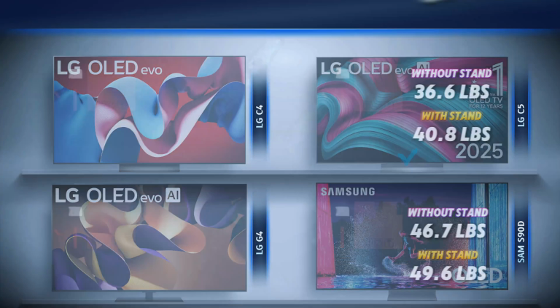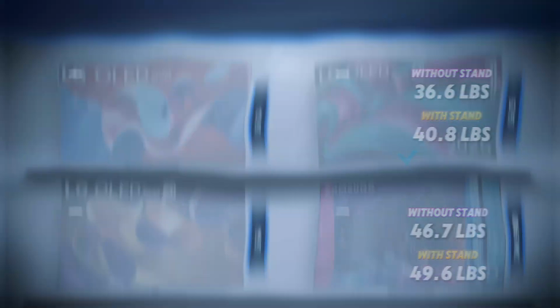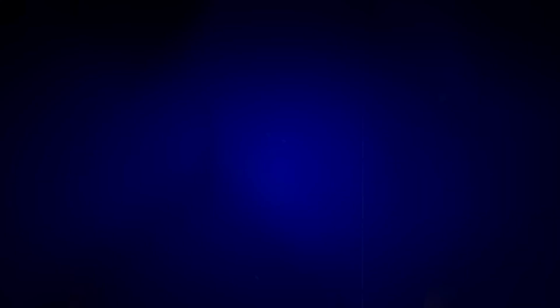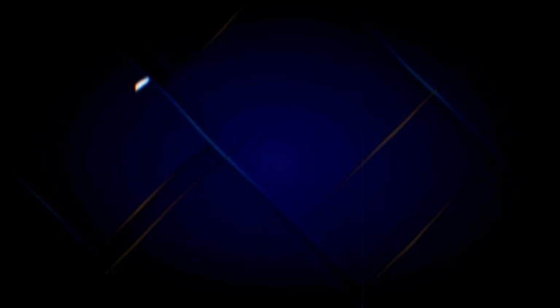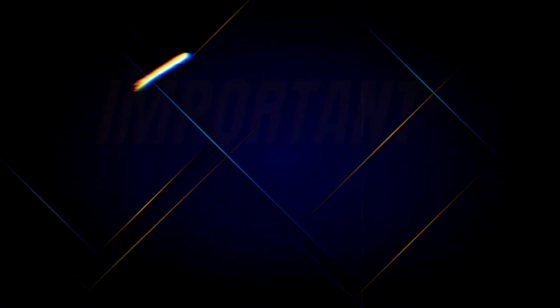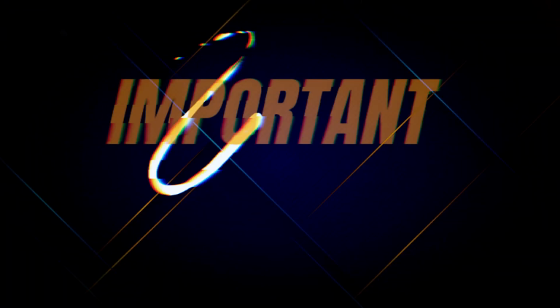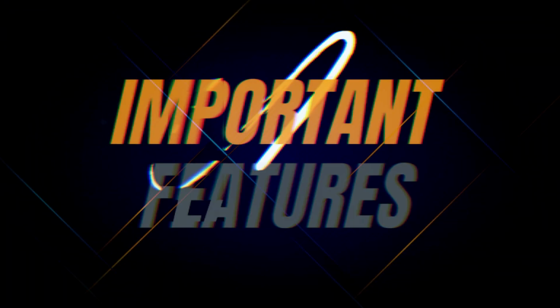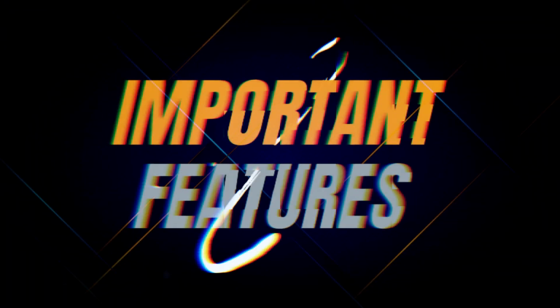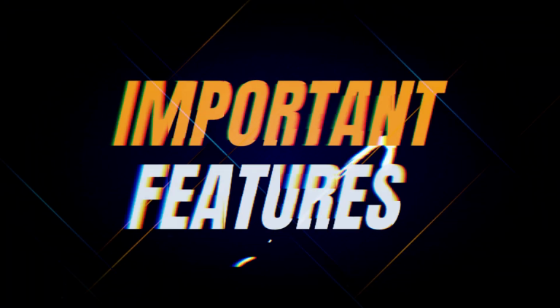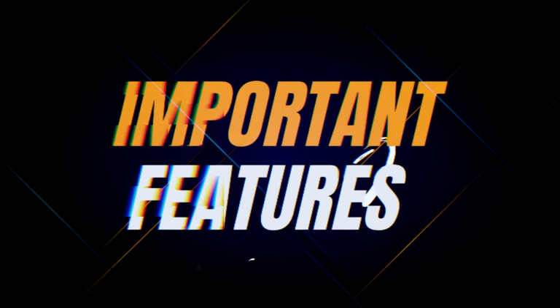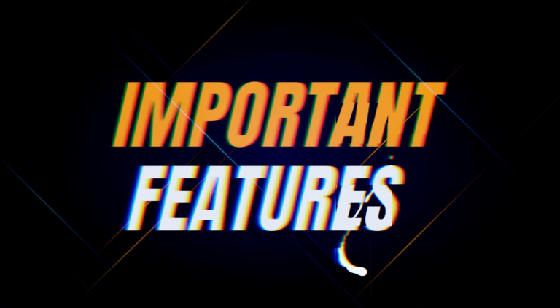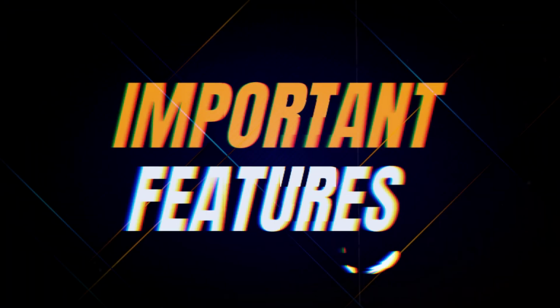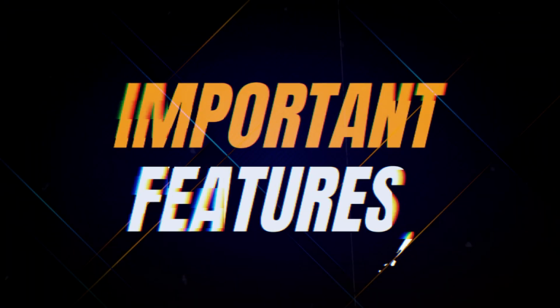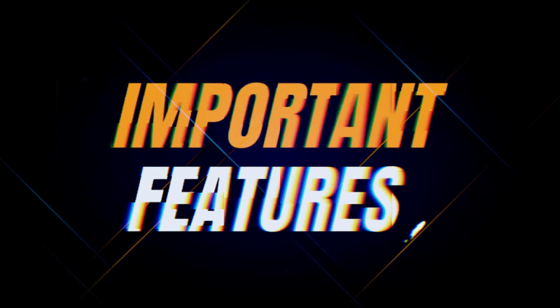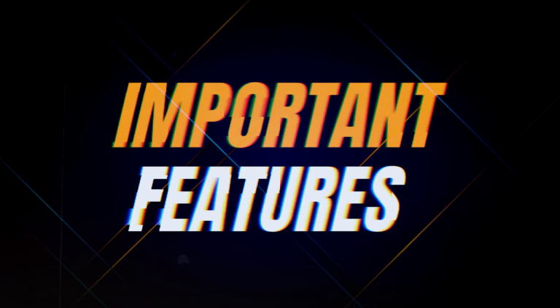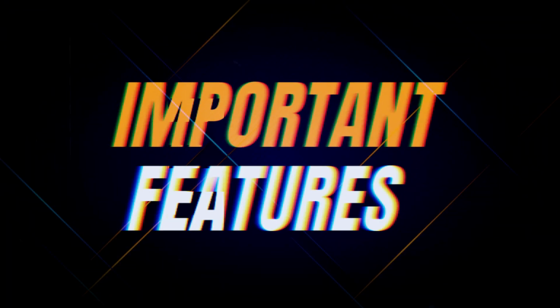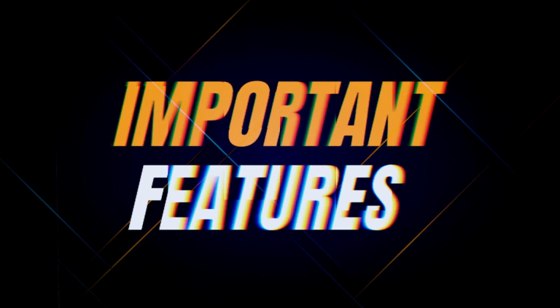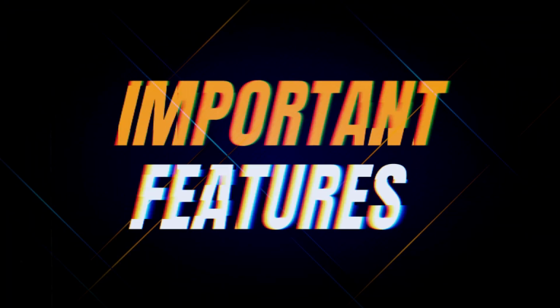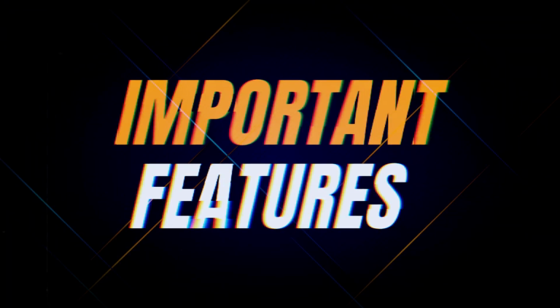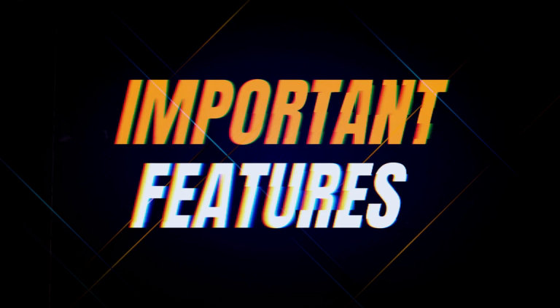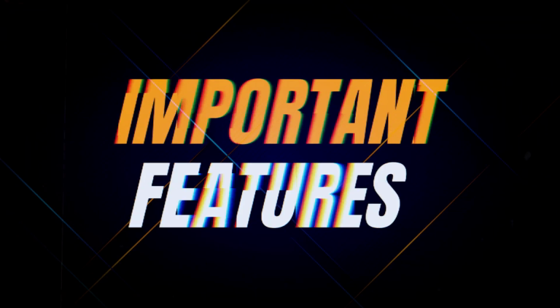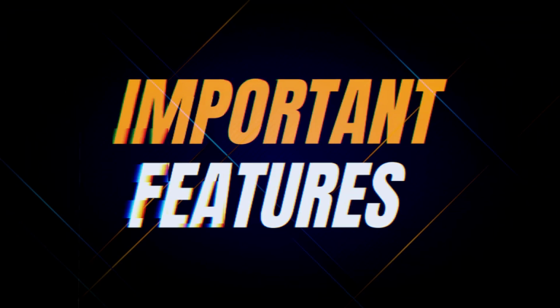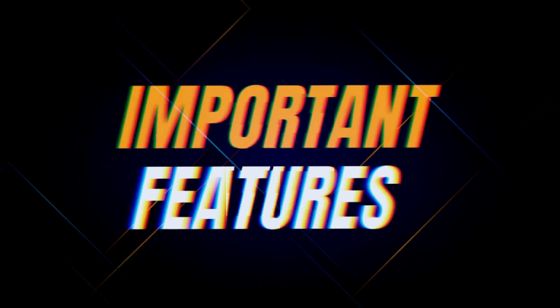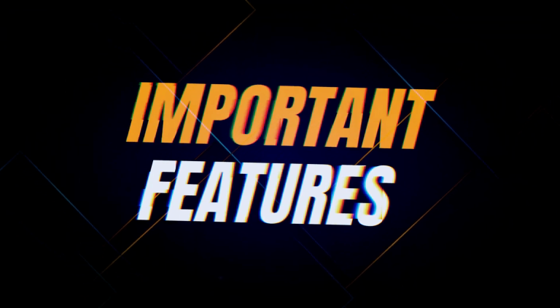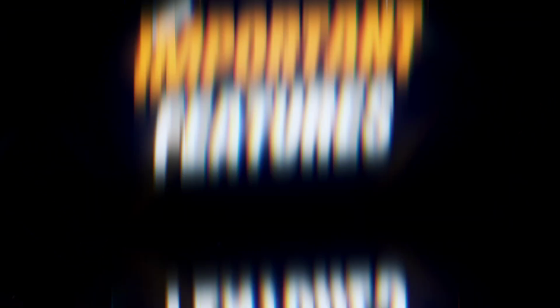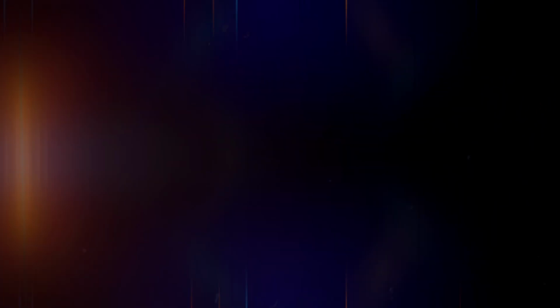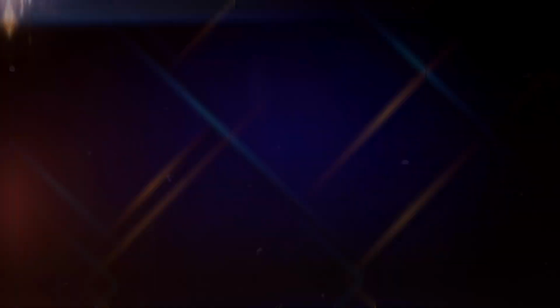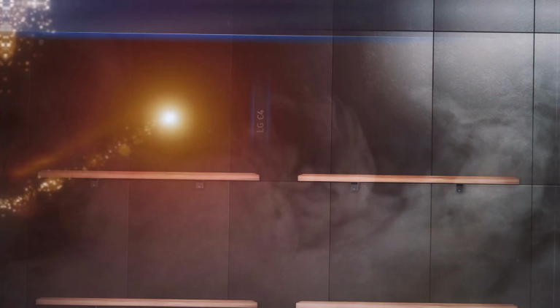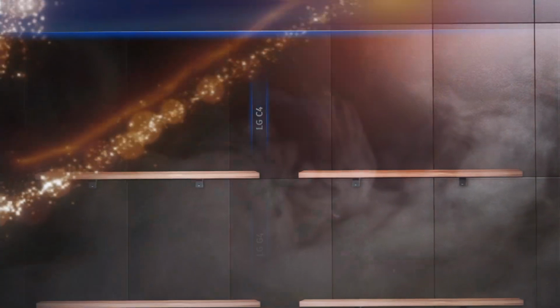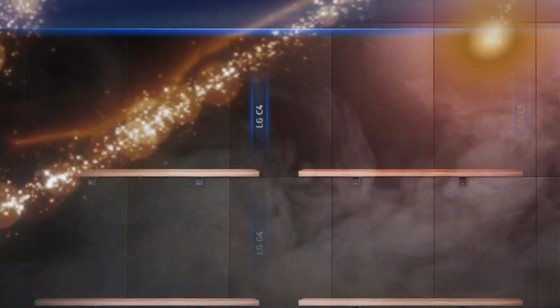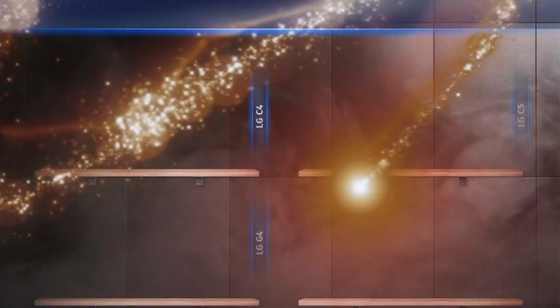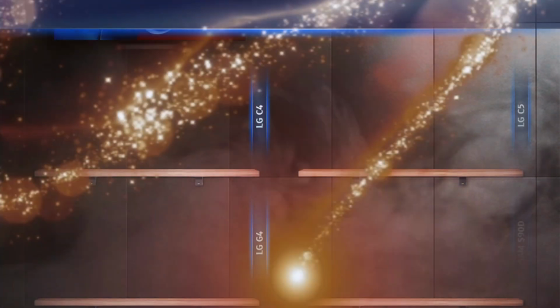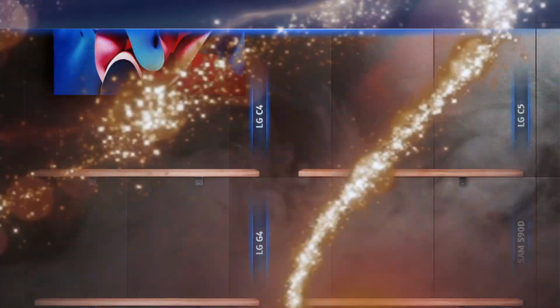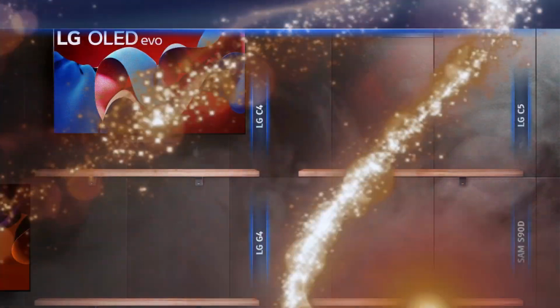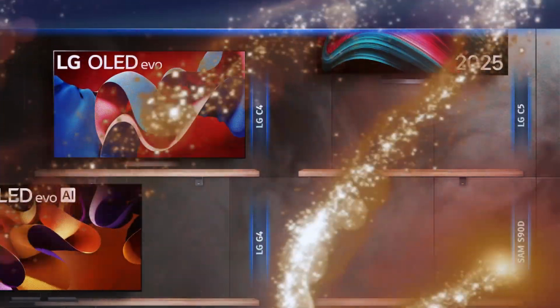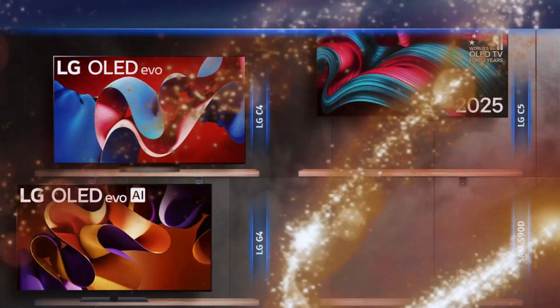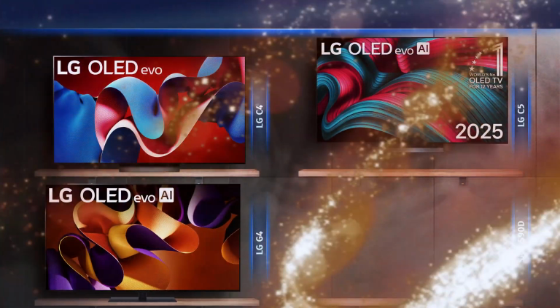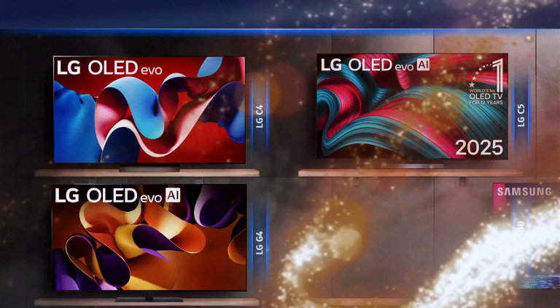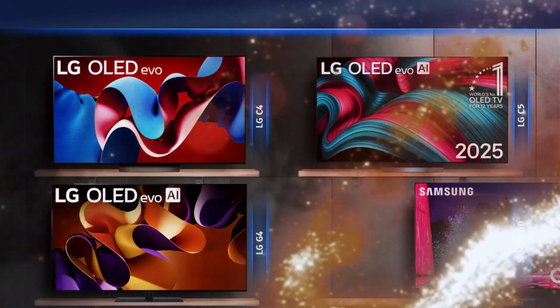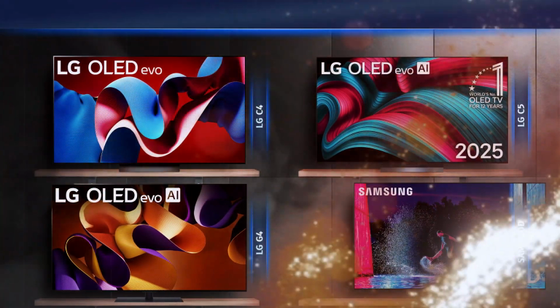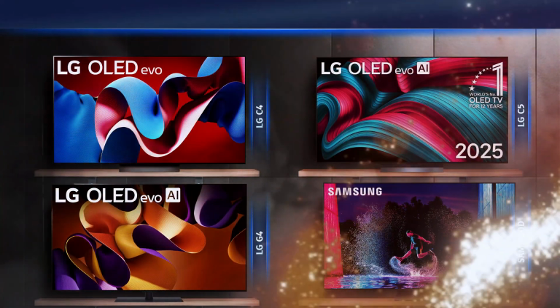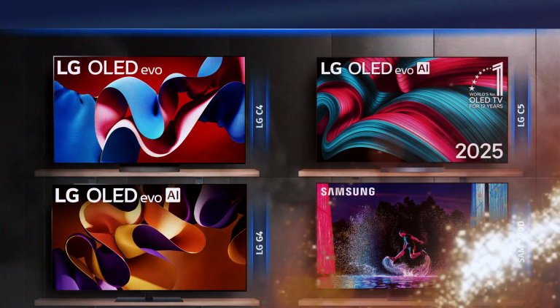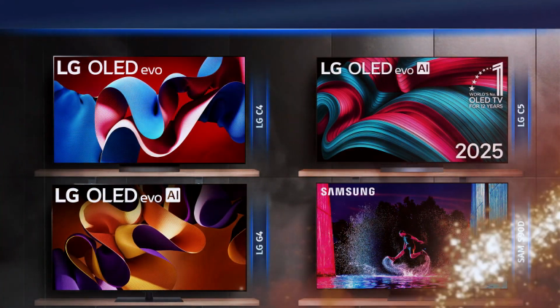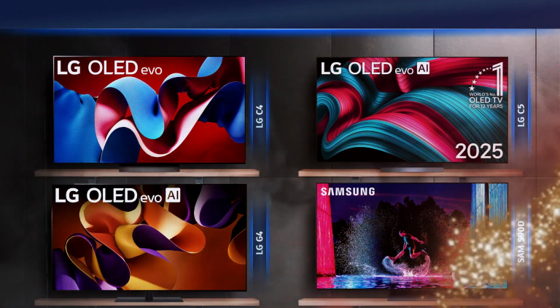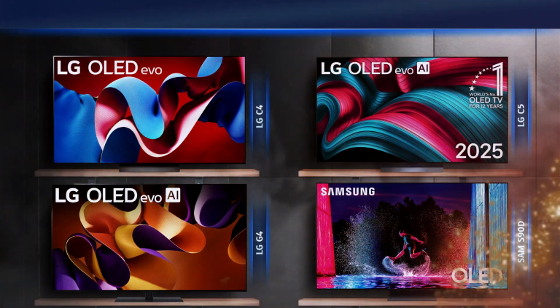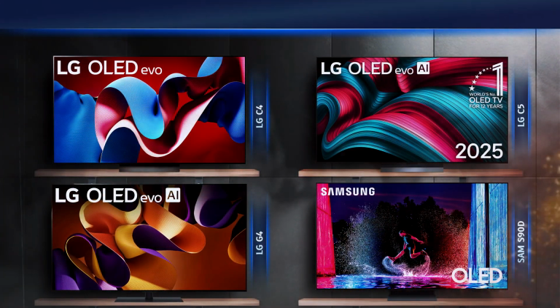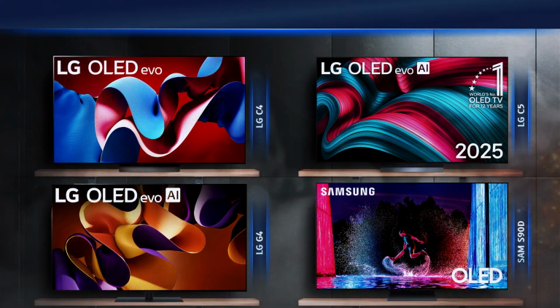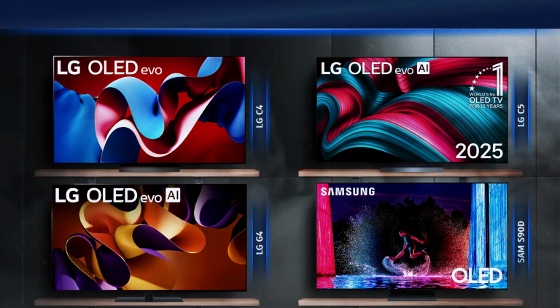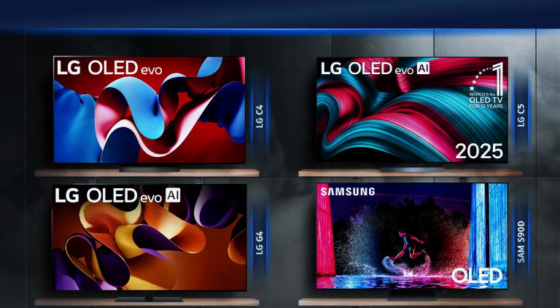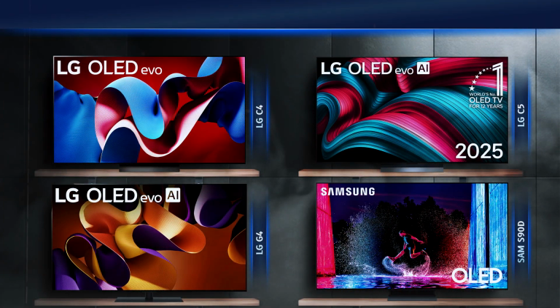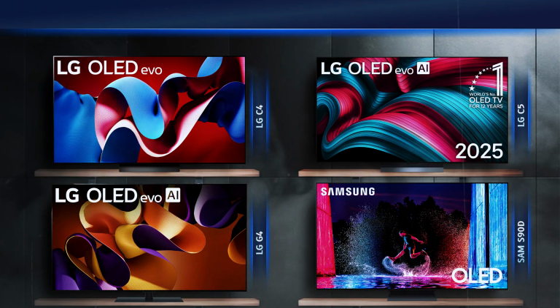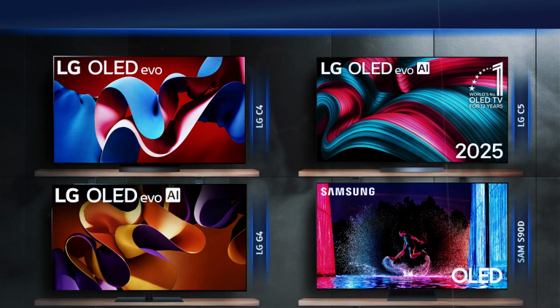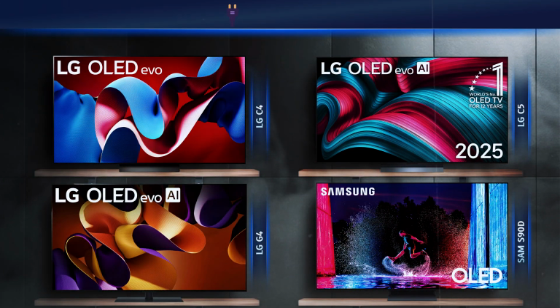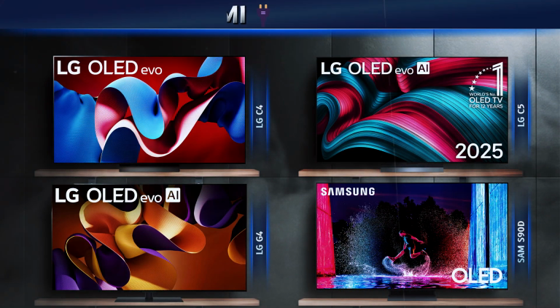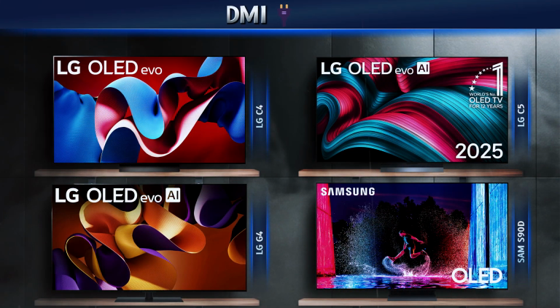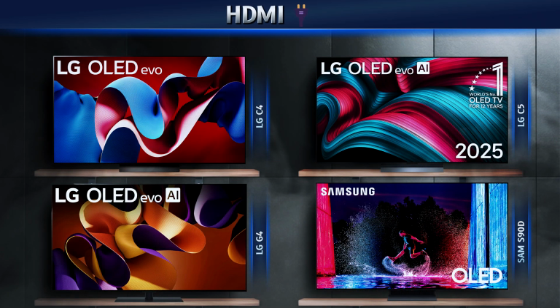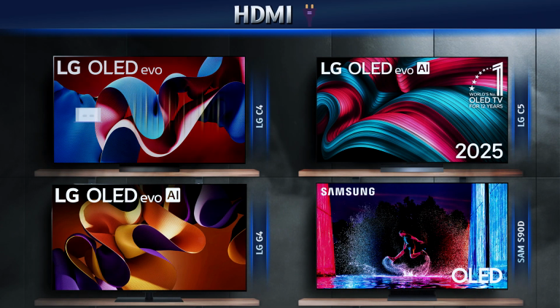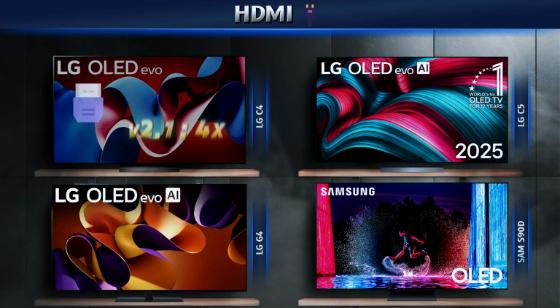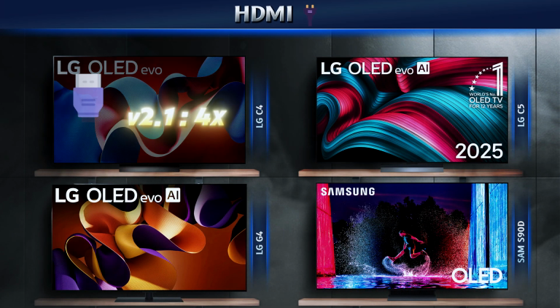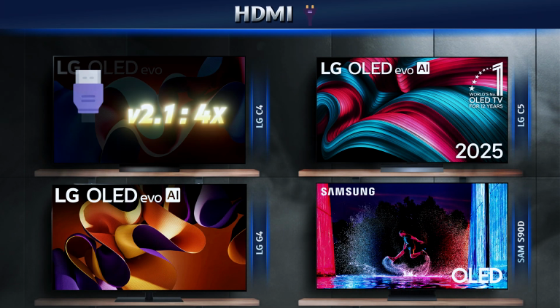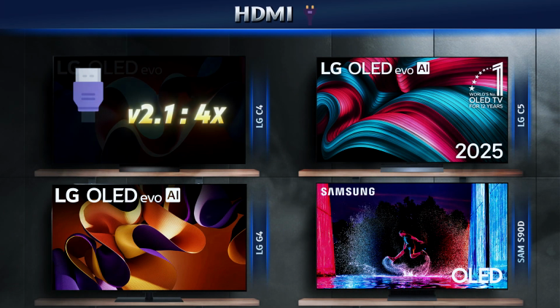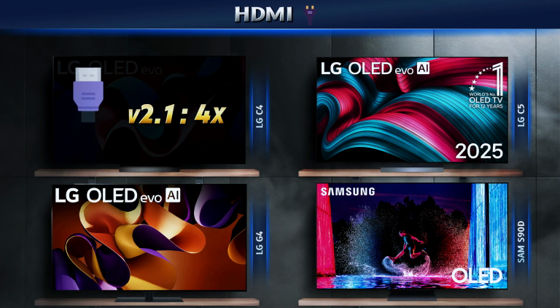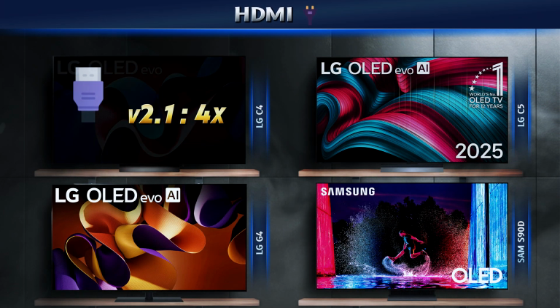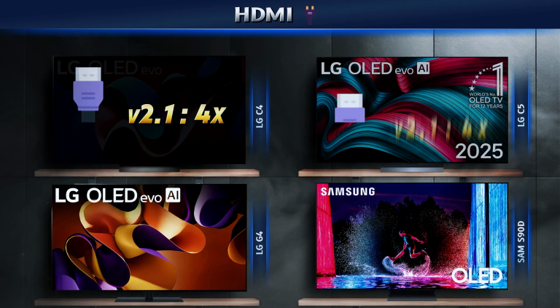These extra features can totally change how you enjoy your TV every day. Let's take a closer look at what each model has to offer.